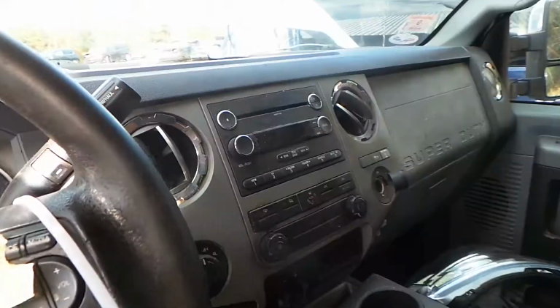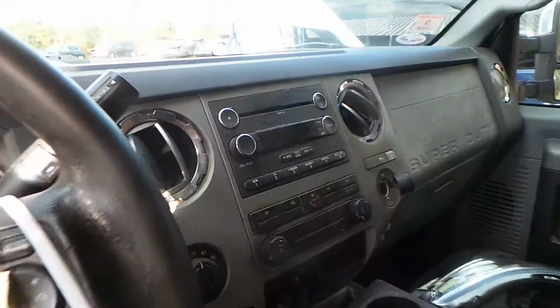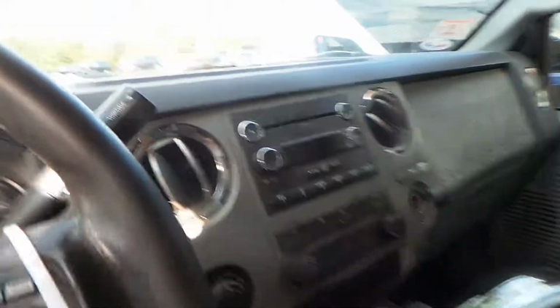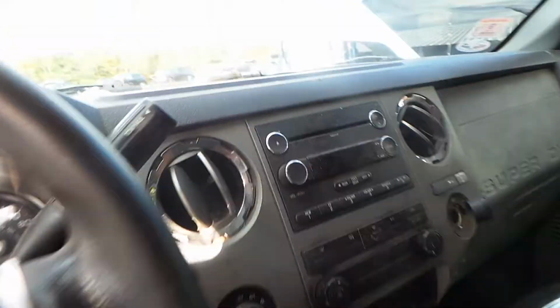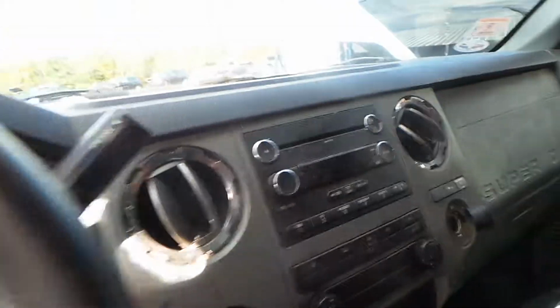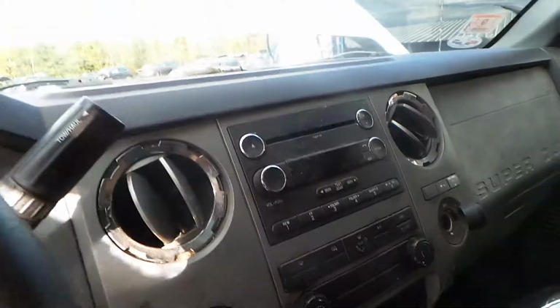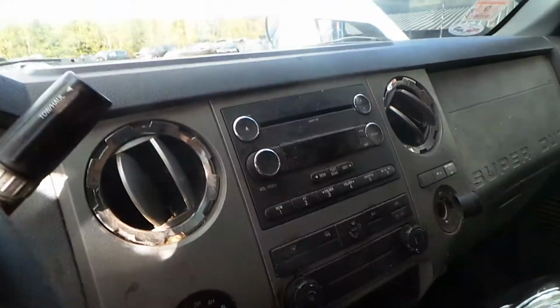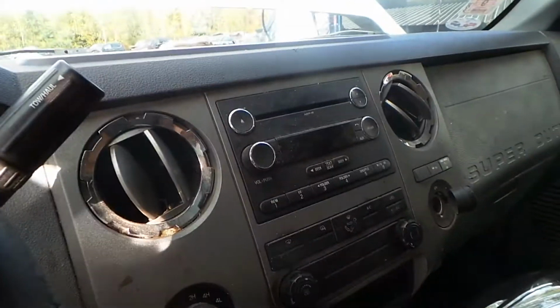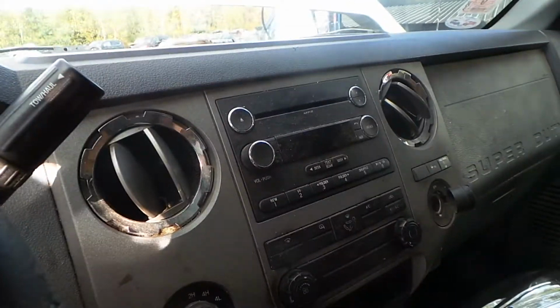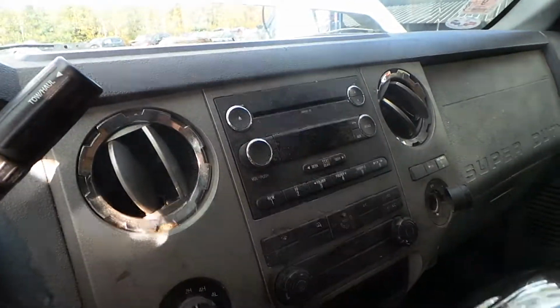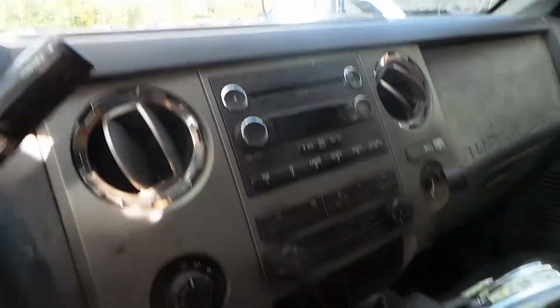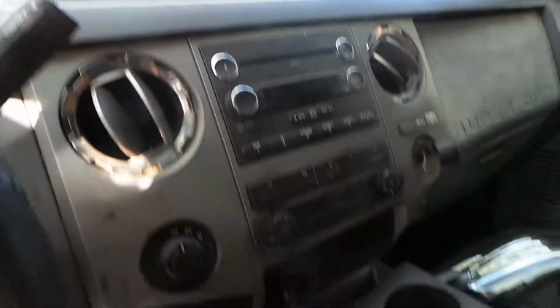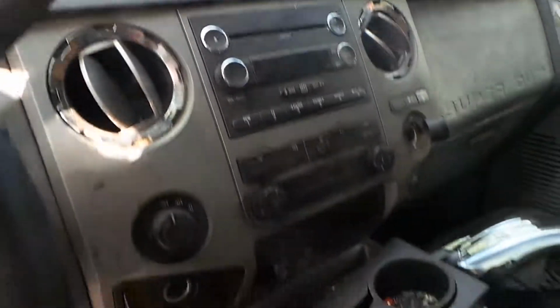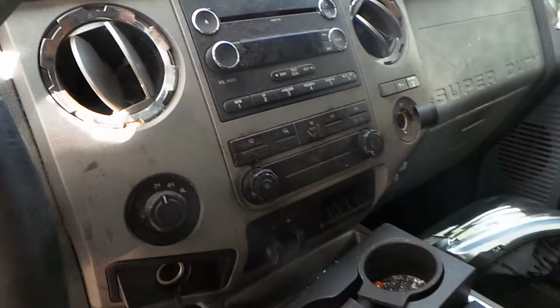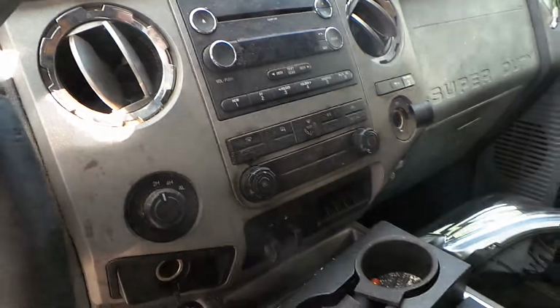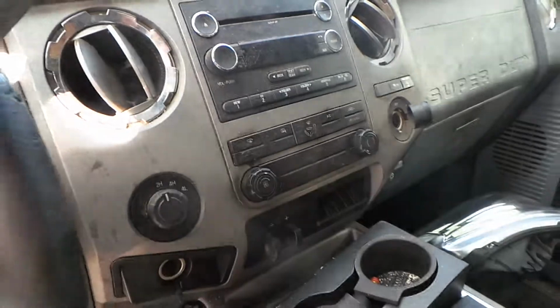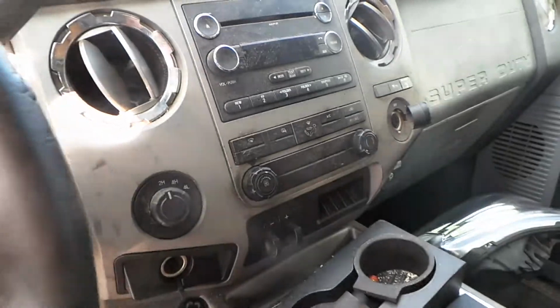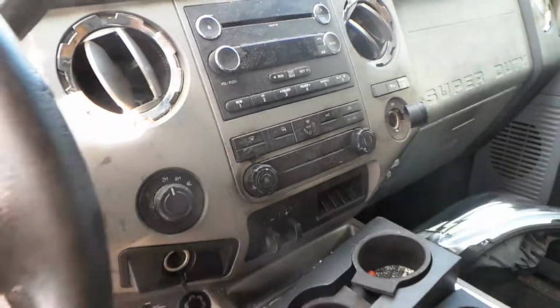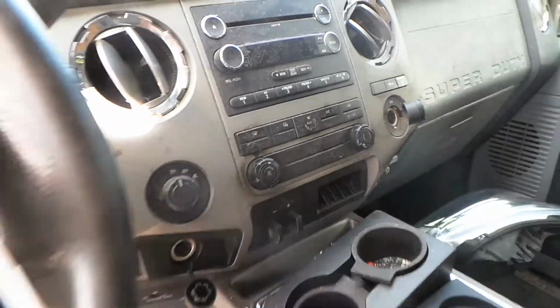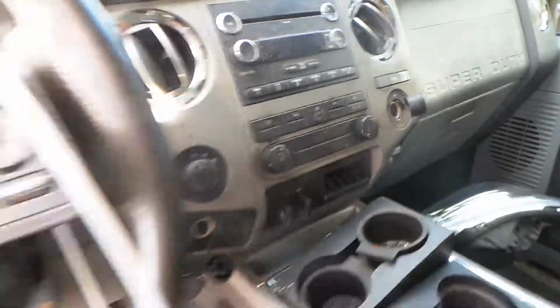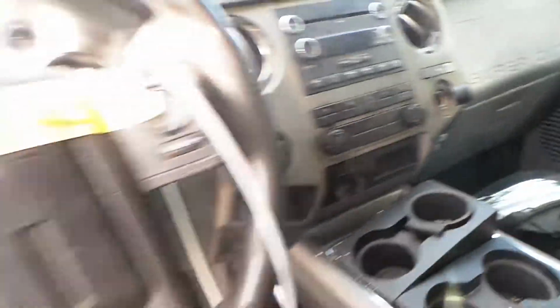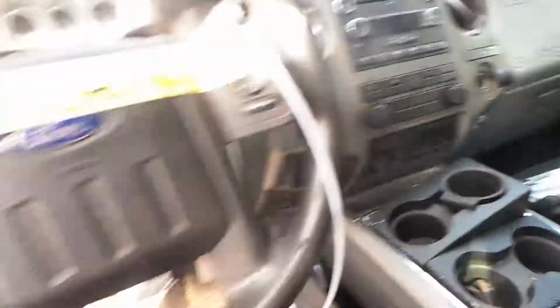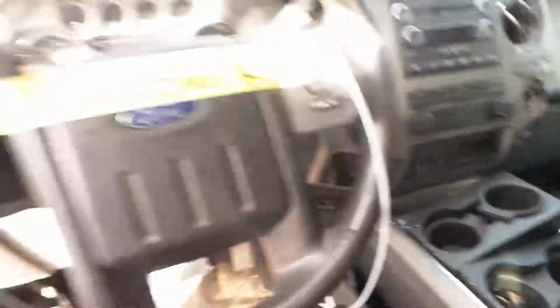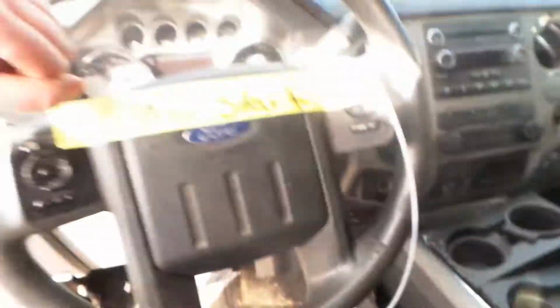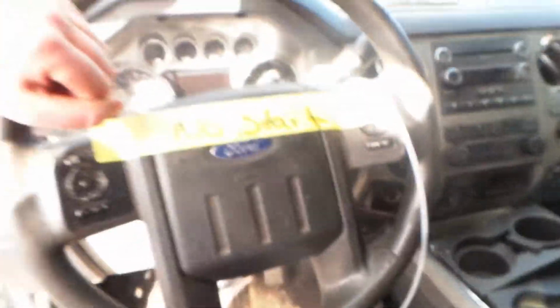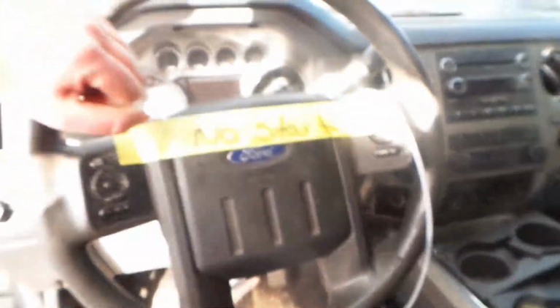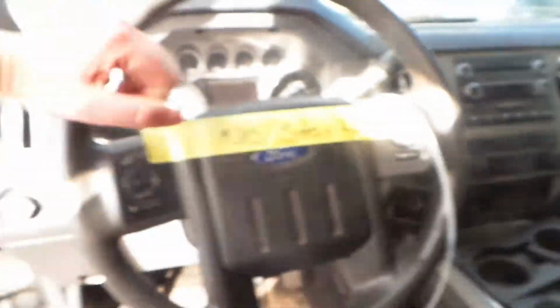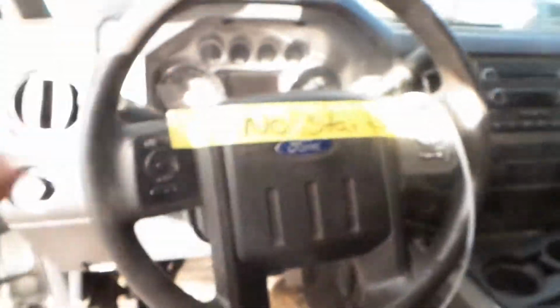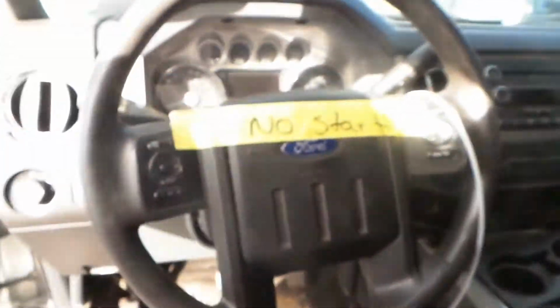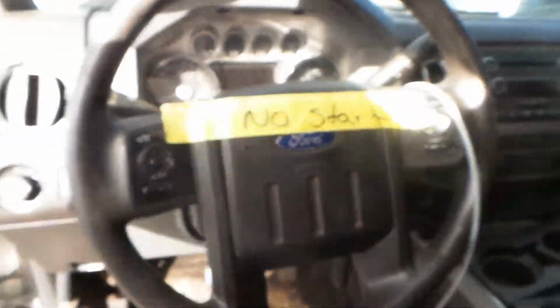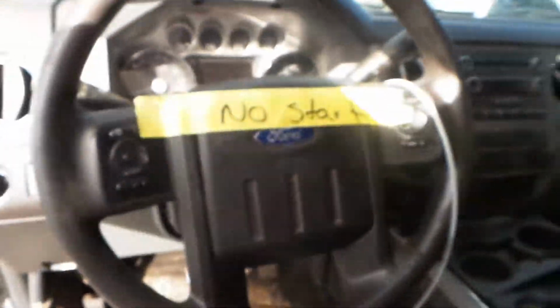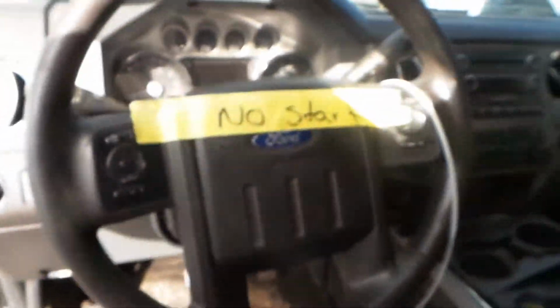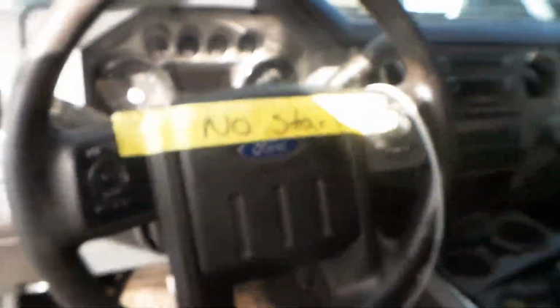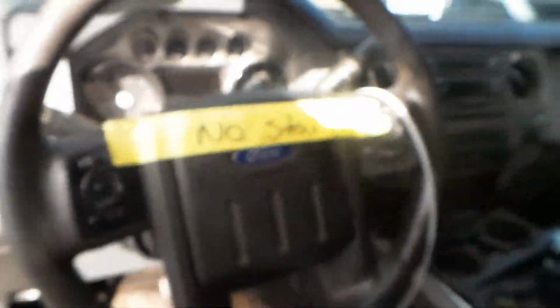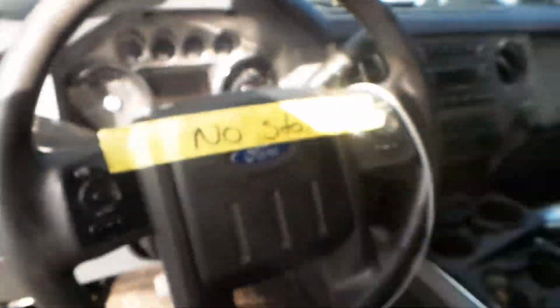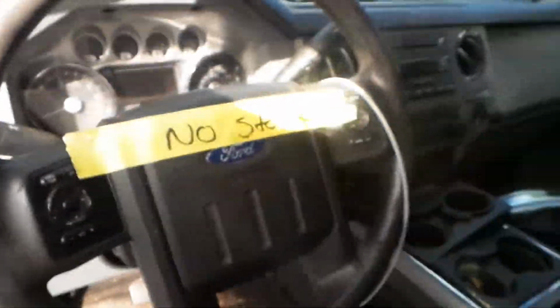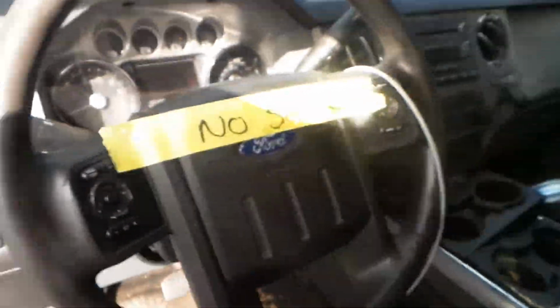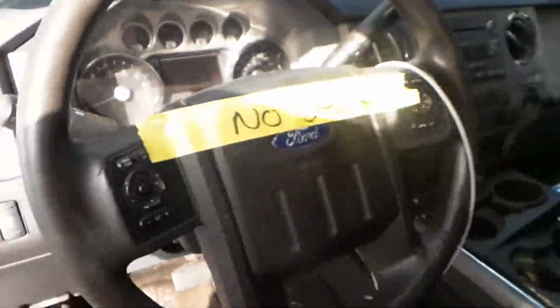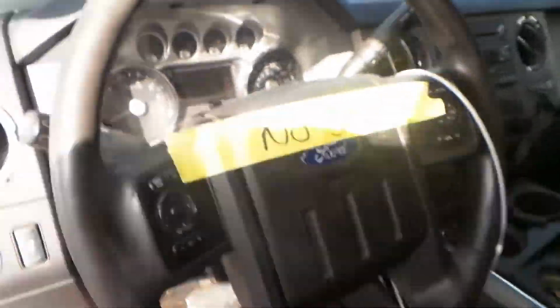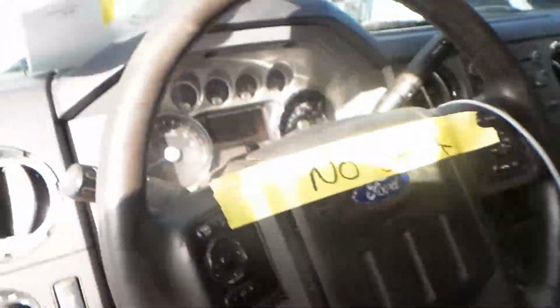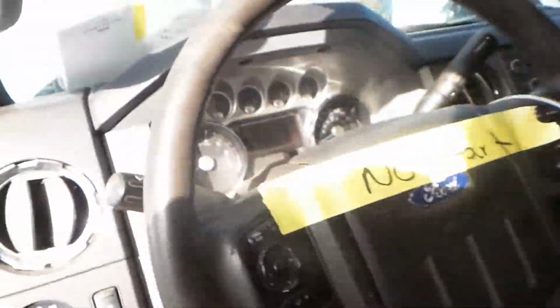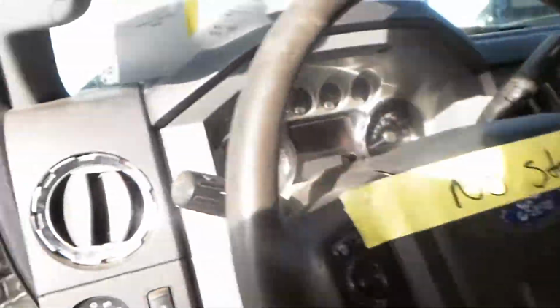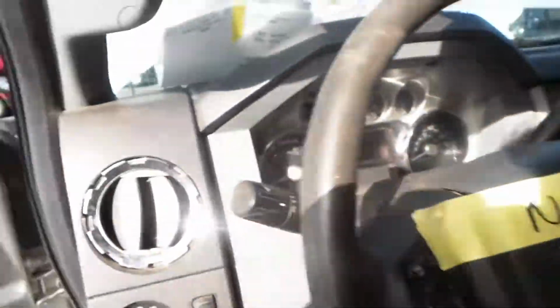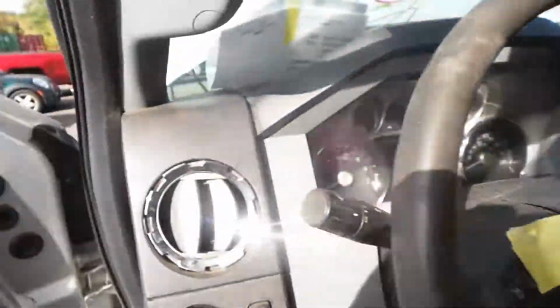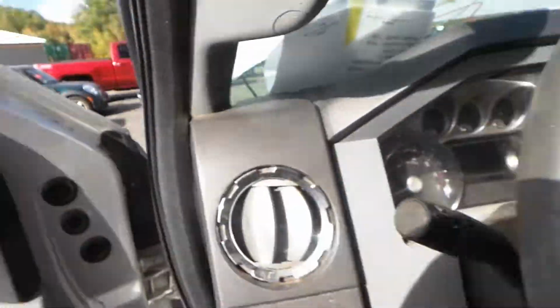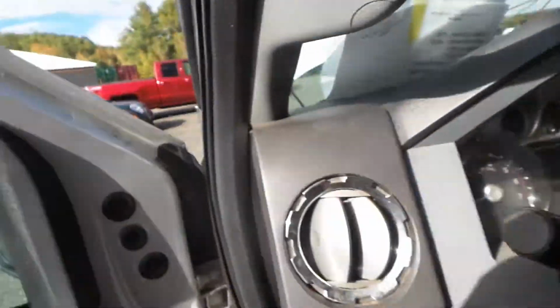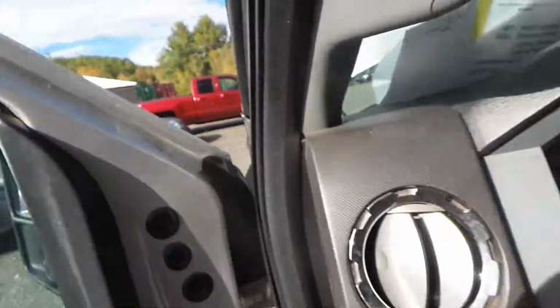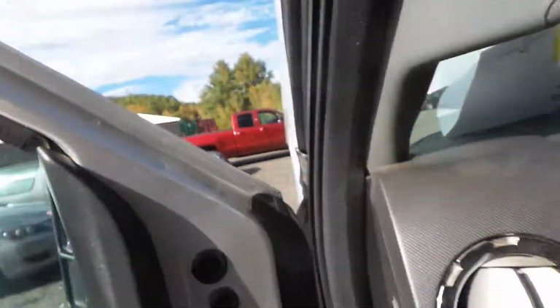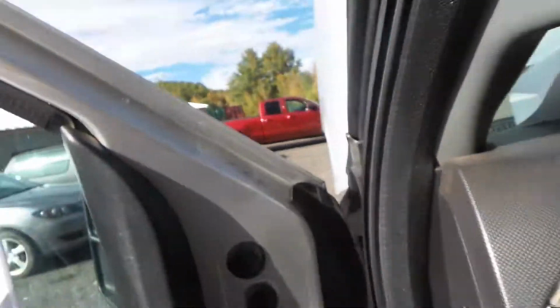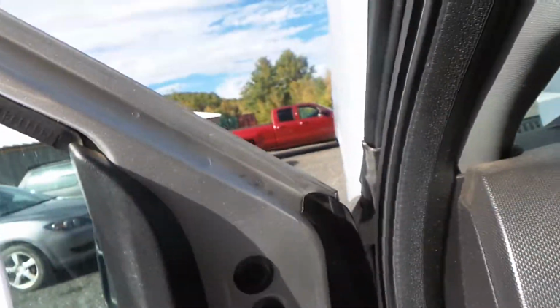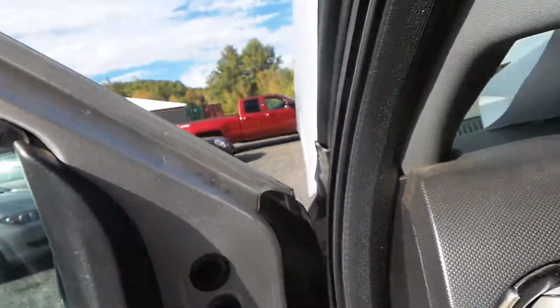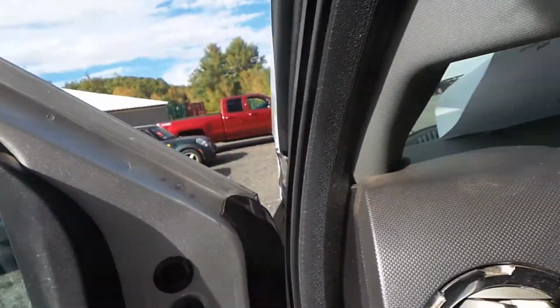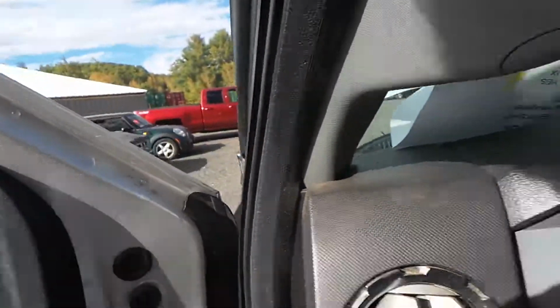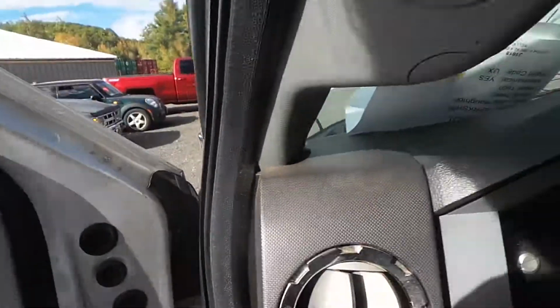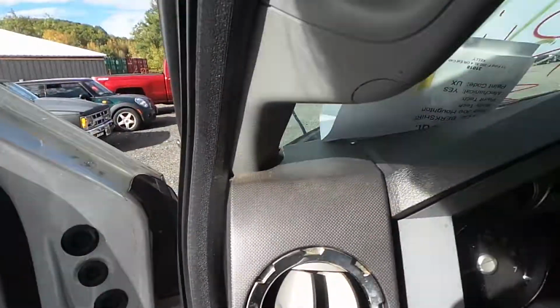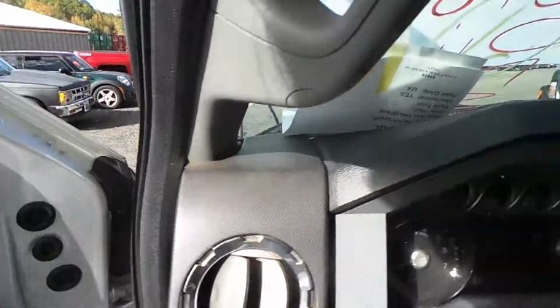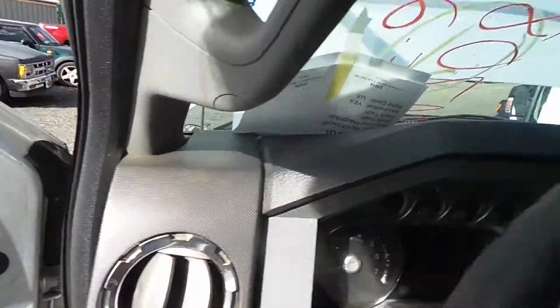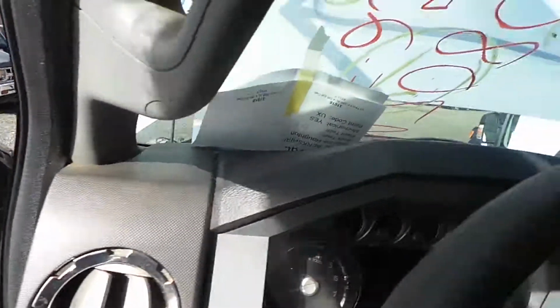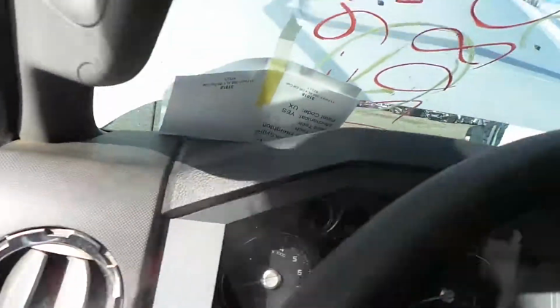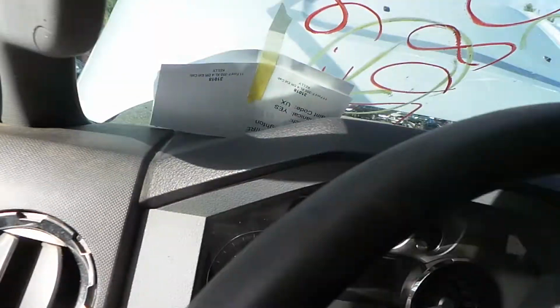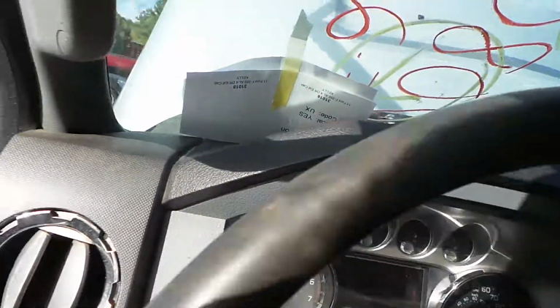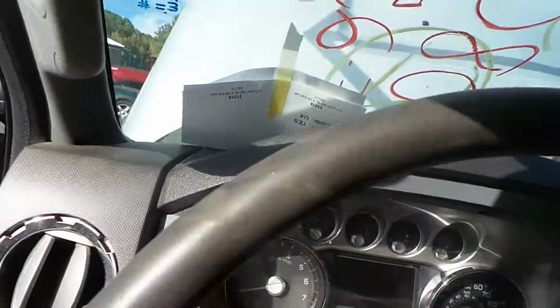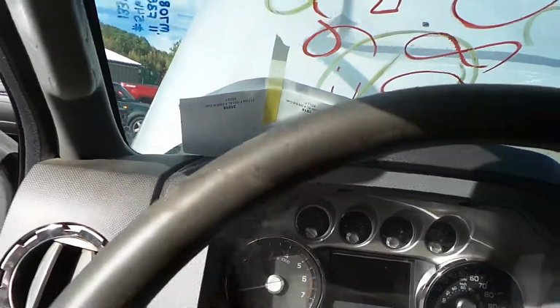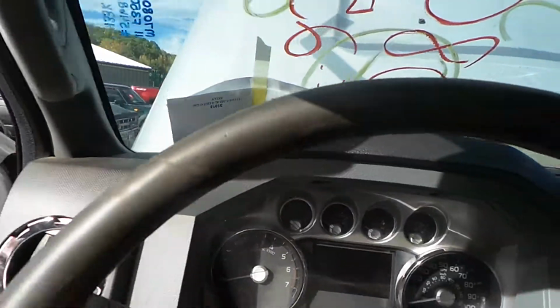We have a good receiver, manual heat and AC control, a good column with tilt, cruise, and delay. A good speedo.